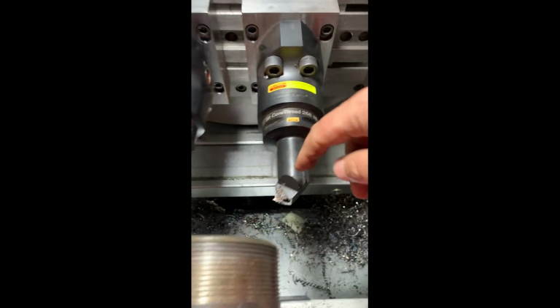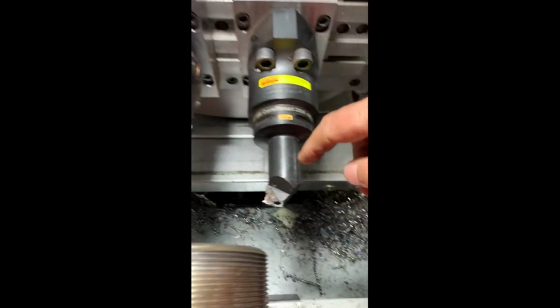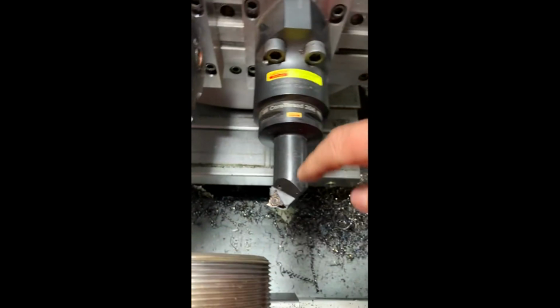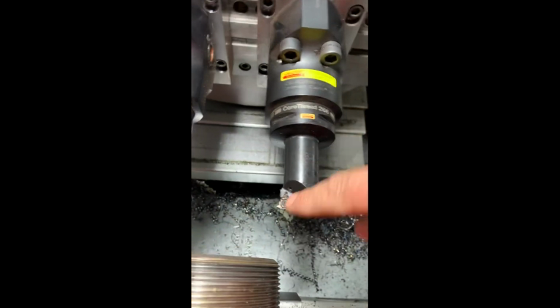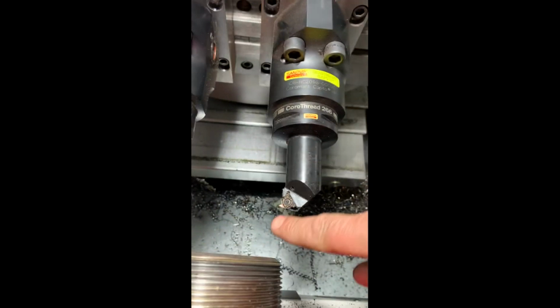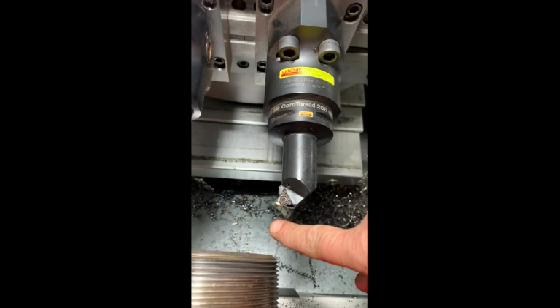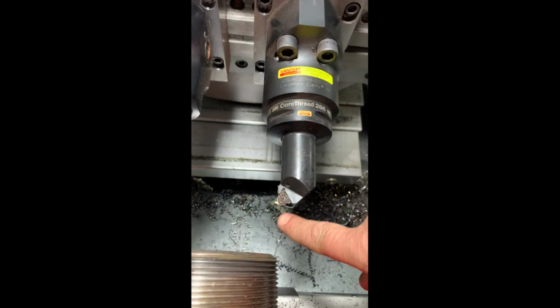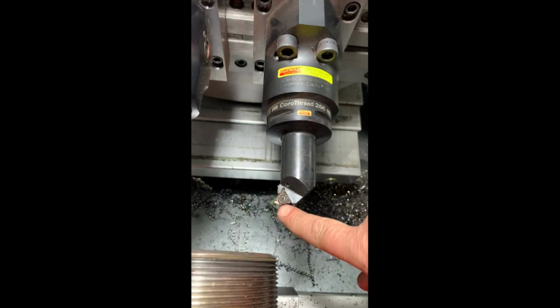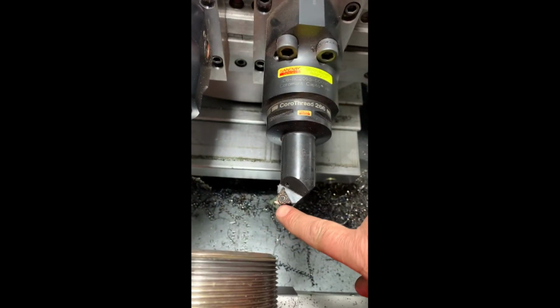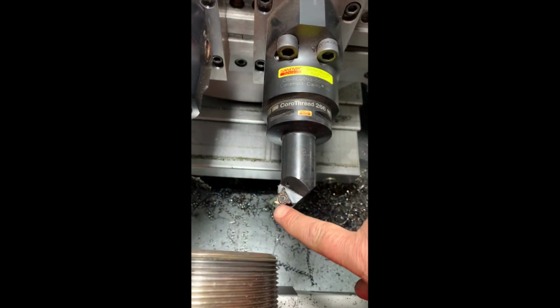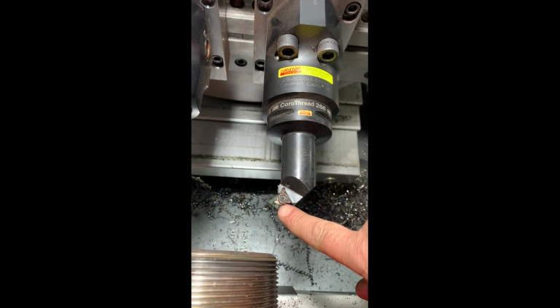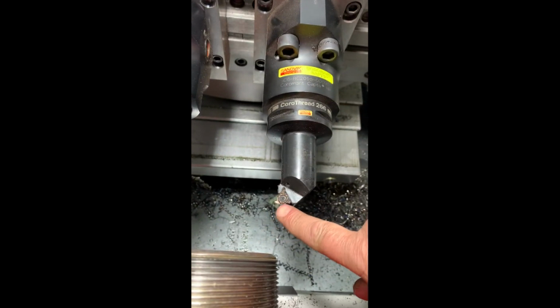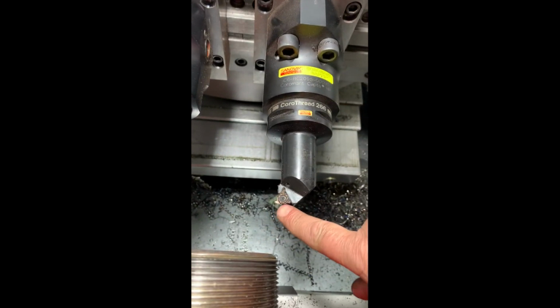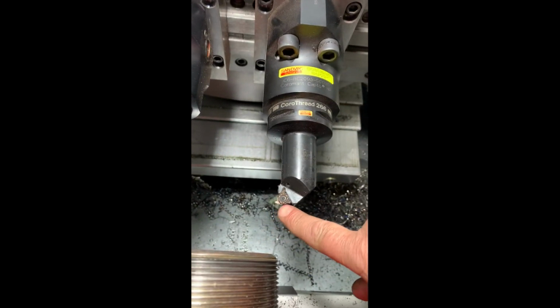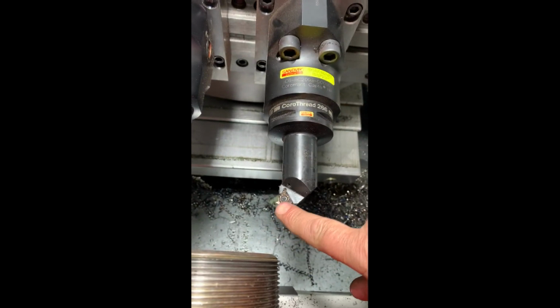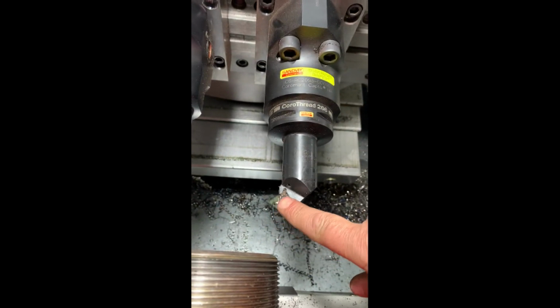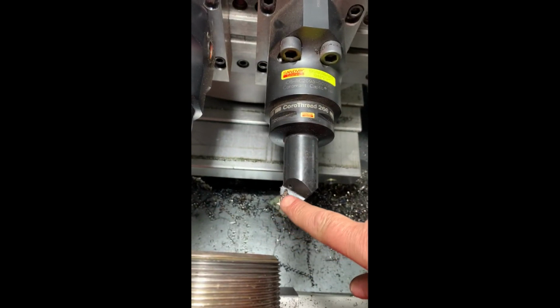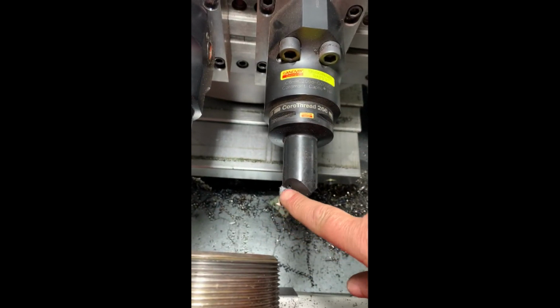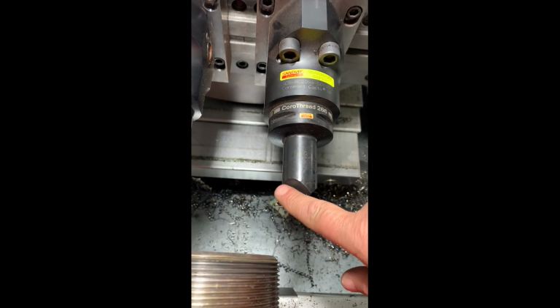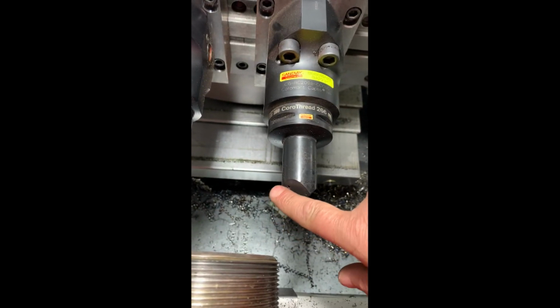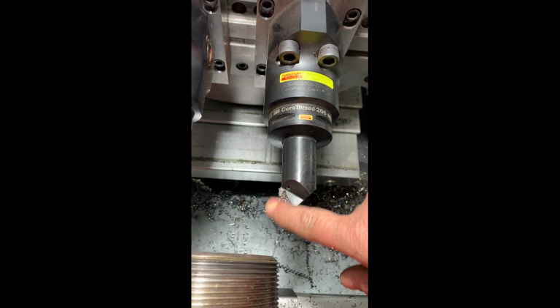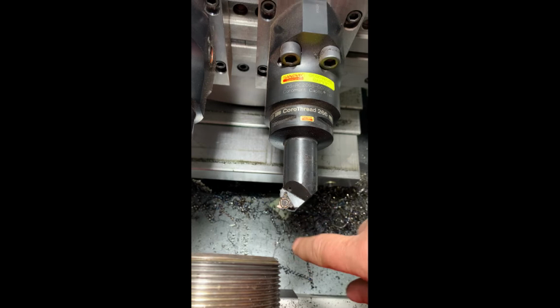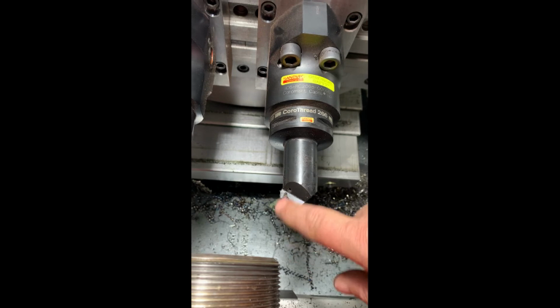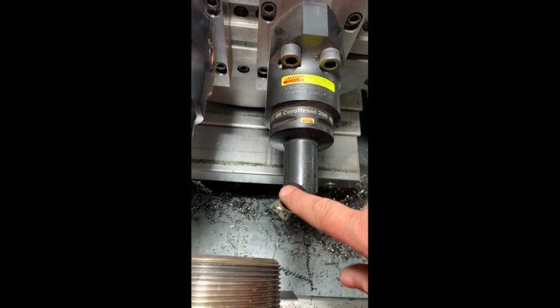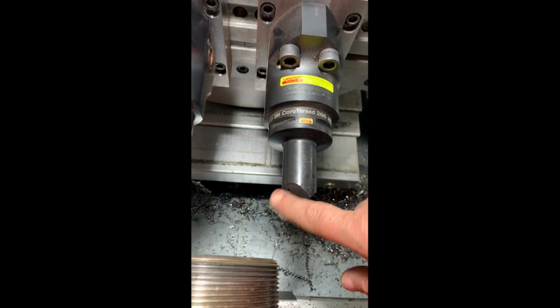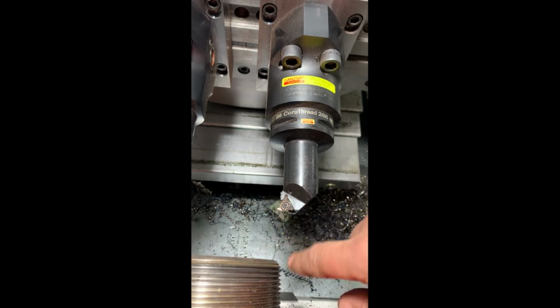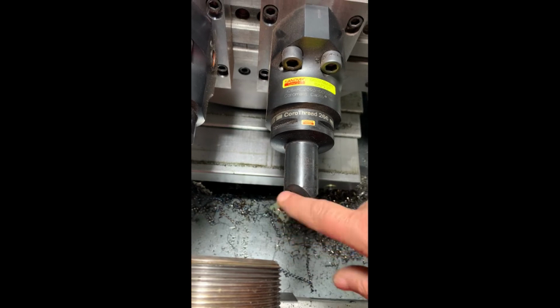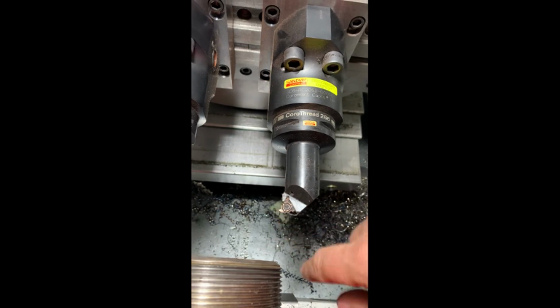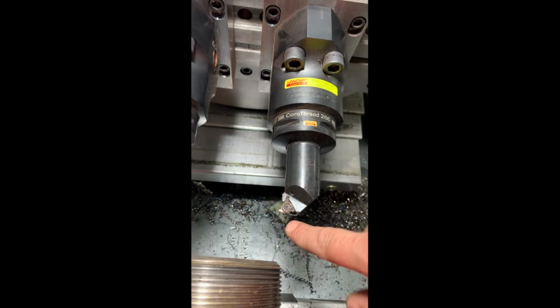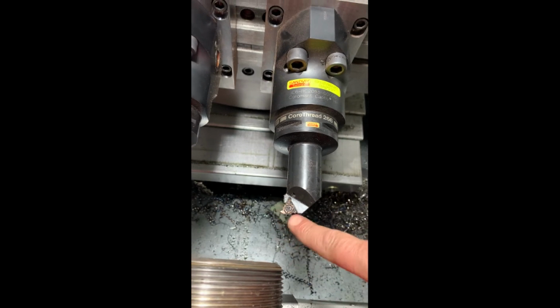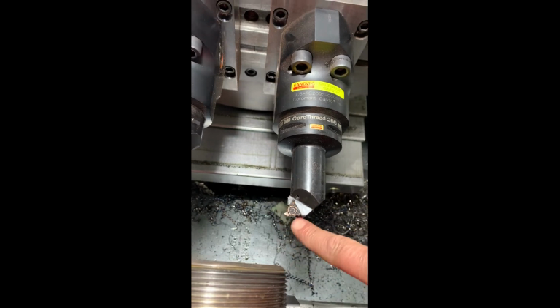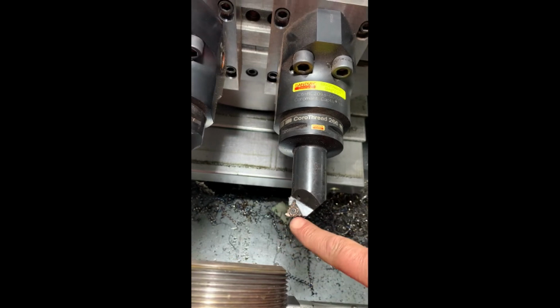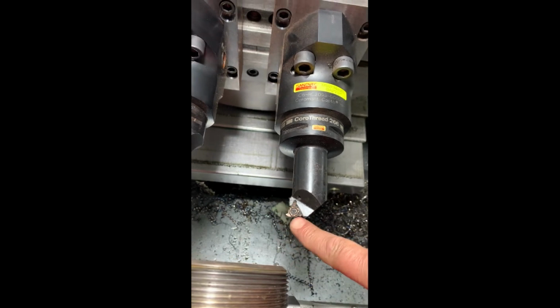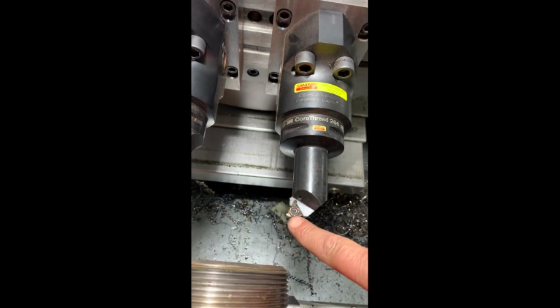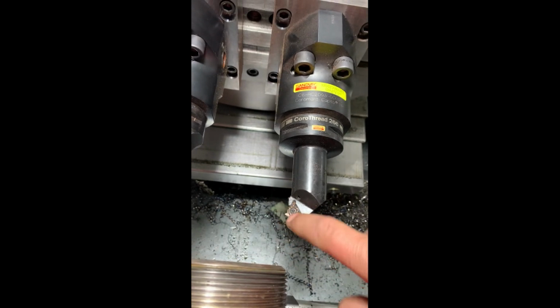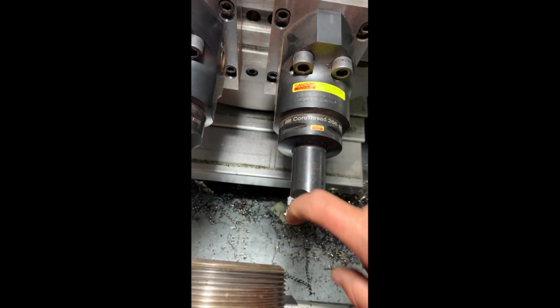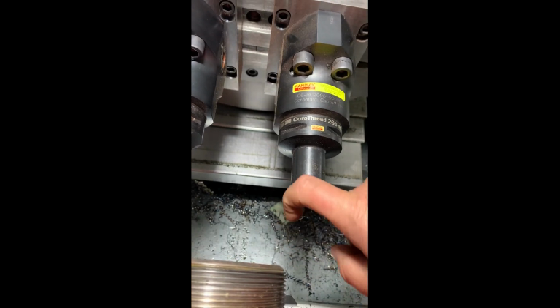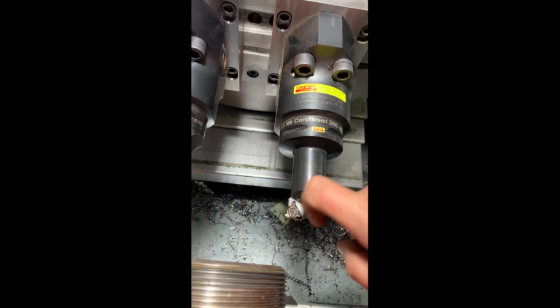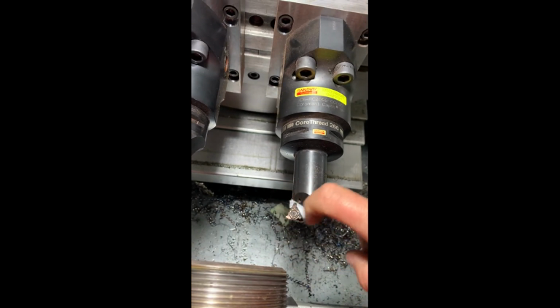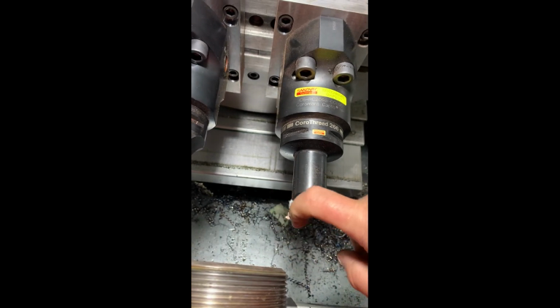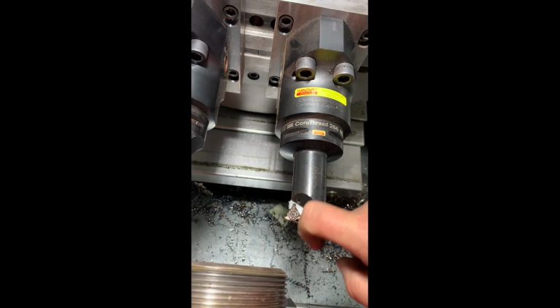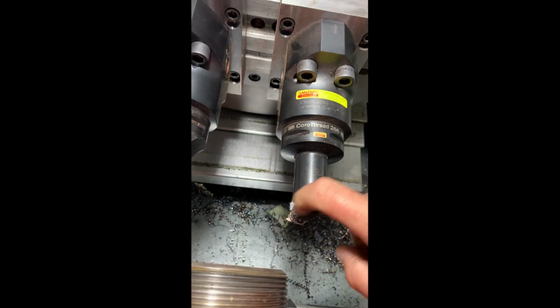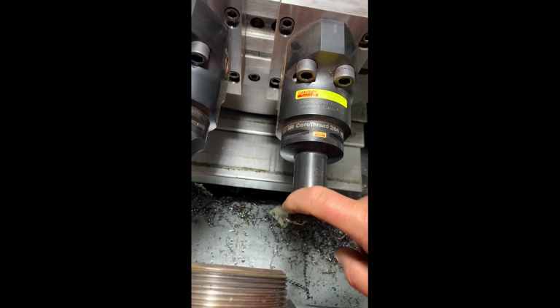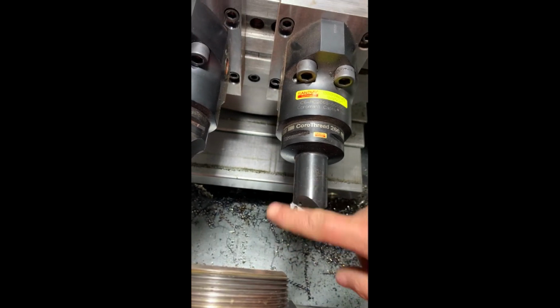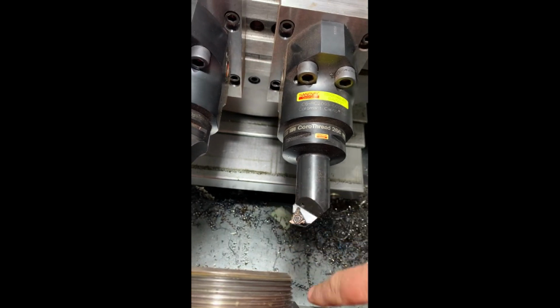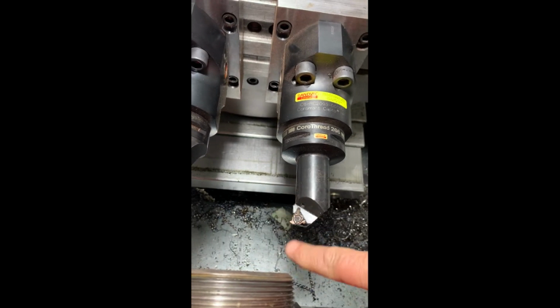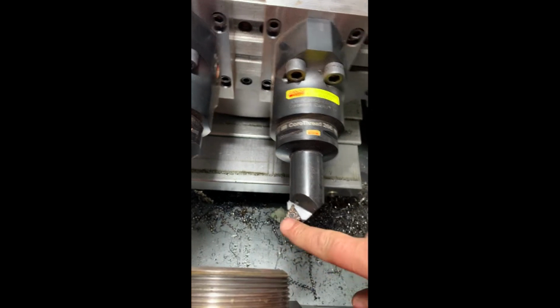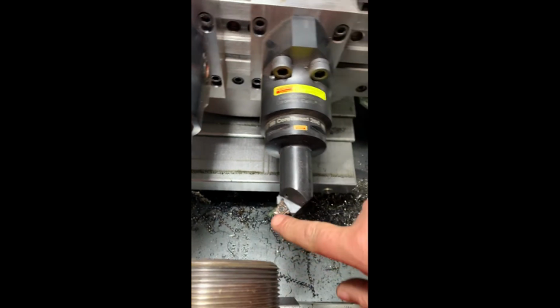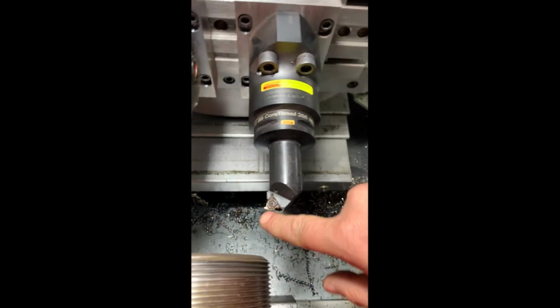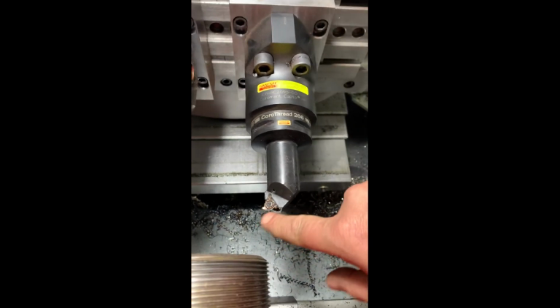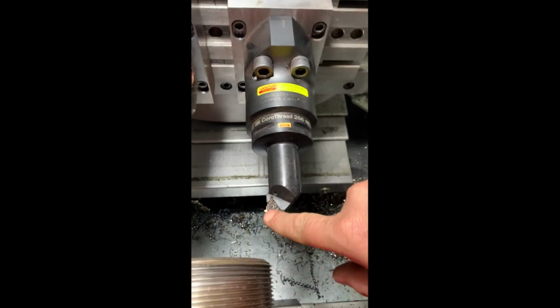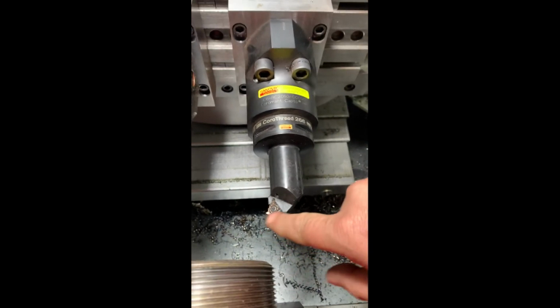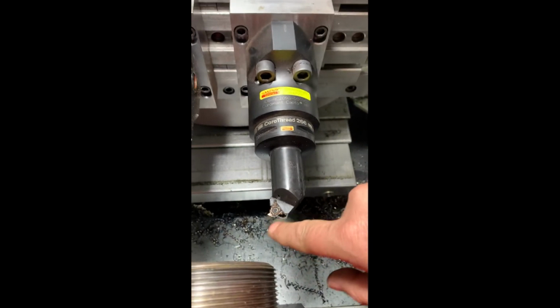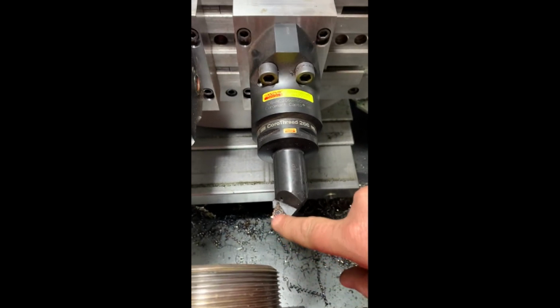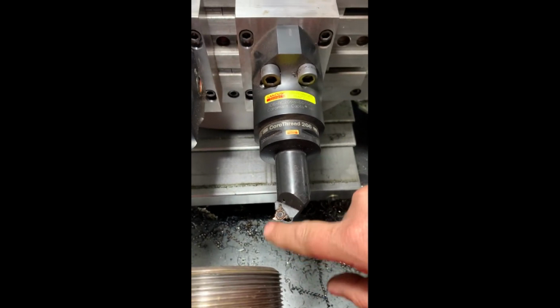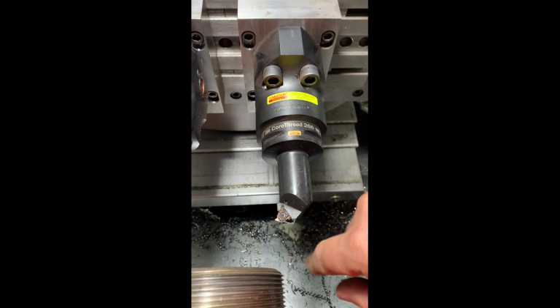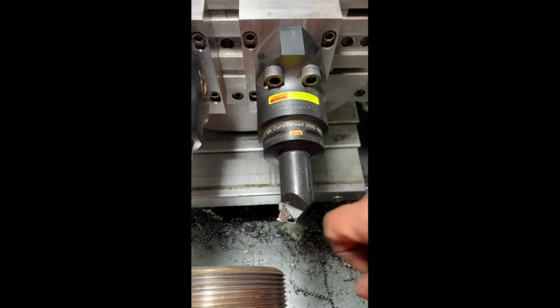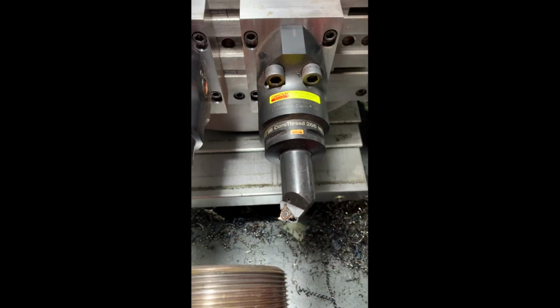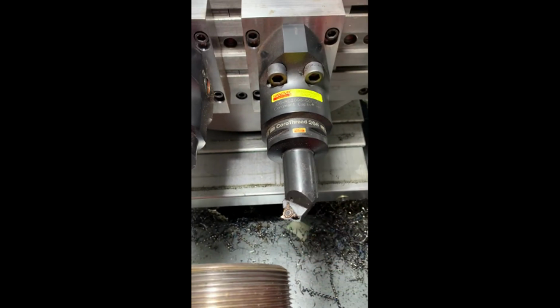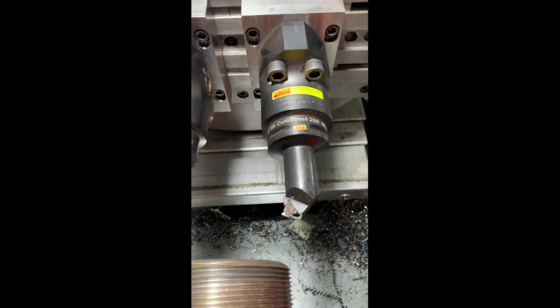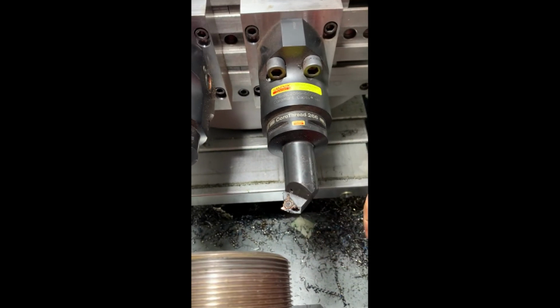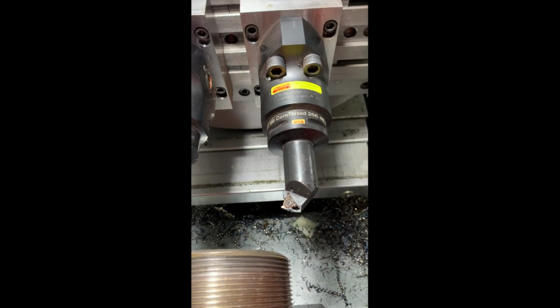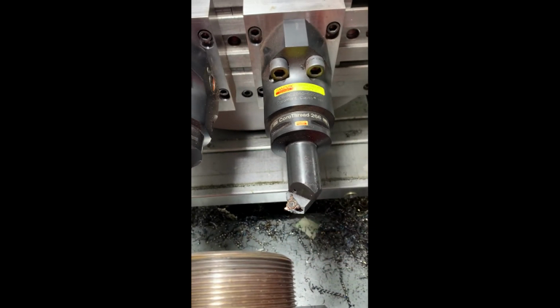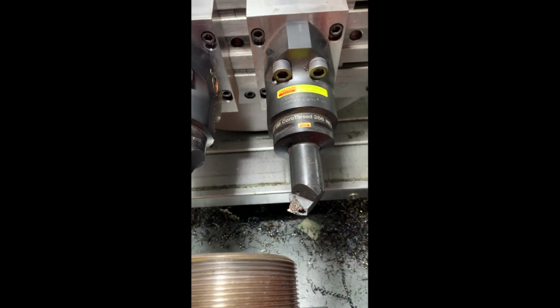We've got a carbide insert. It's got multiple cutters on it. This carbide will last a long, long time.